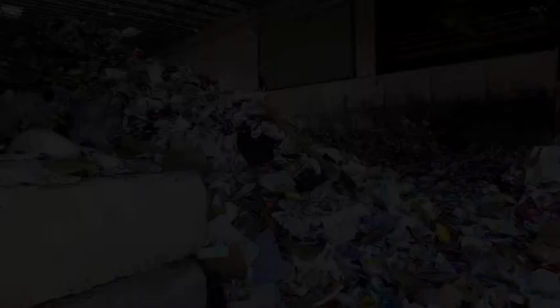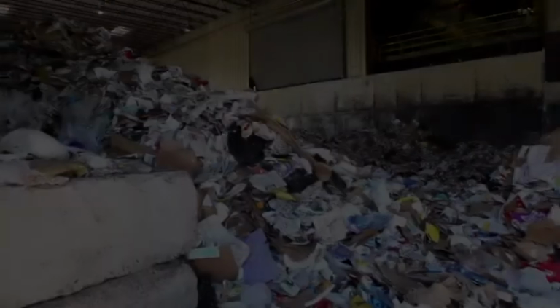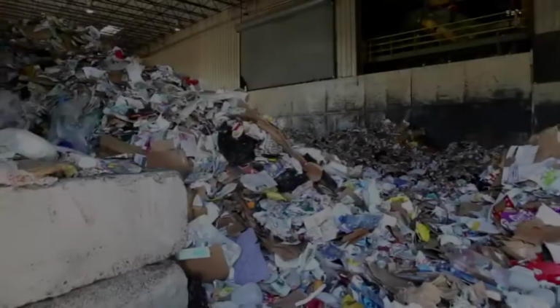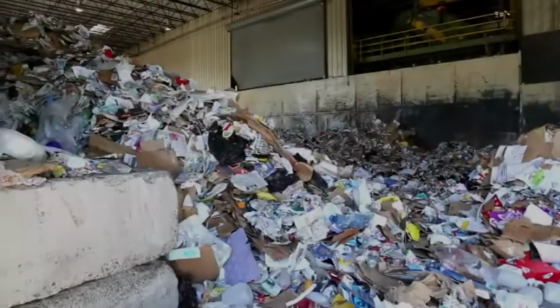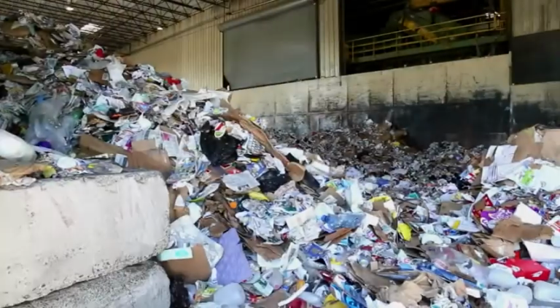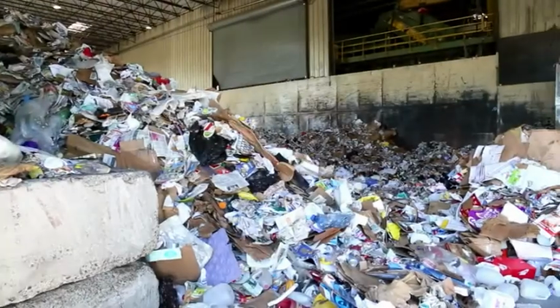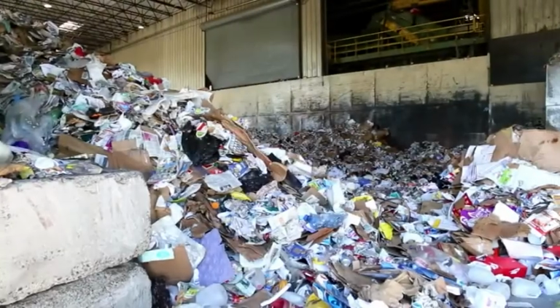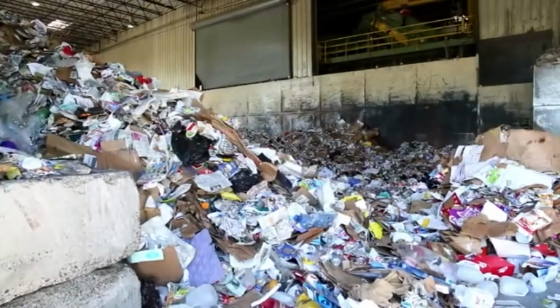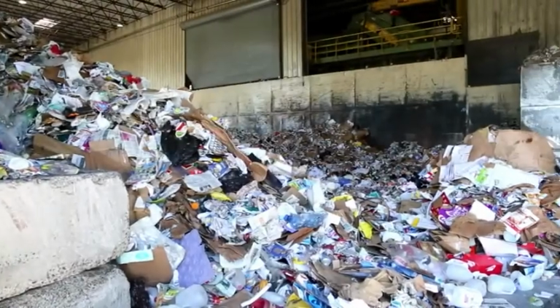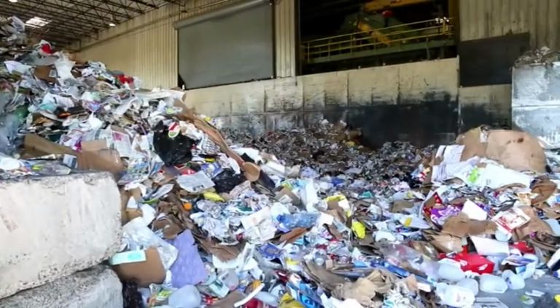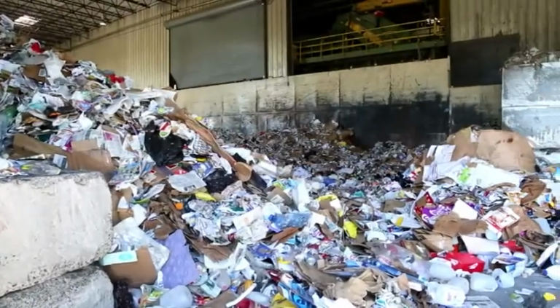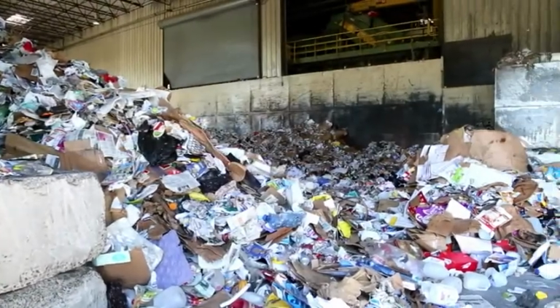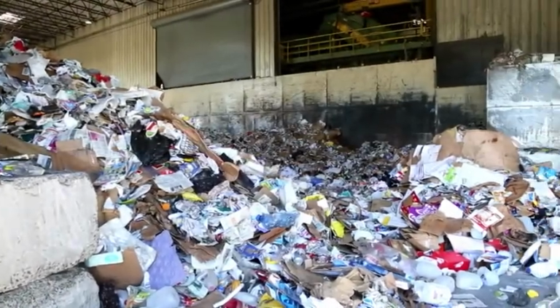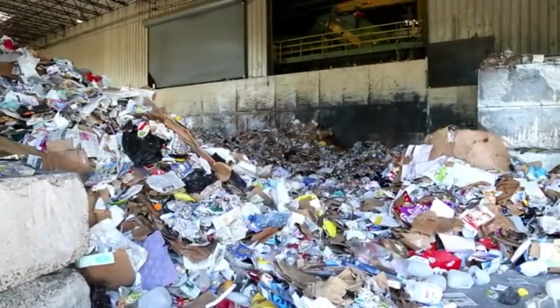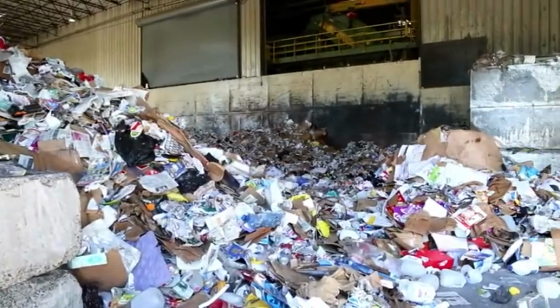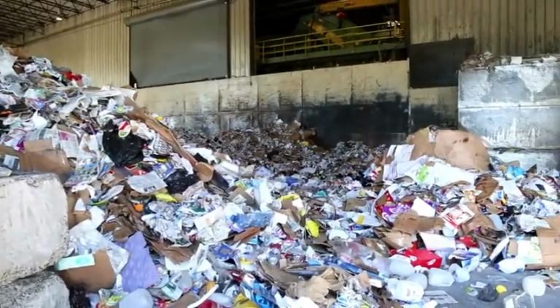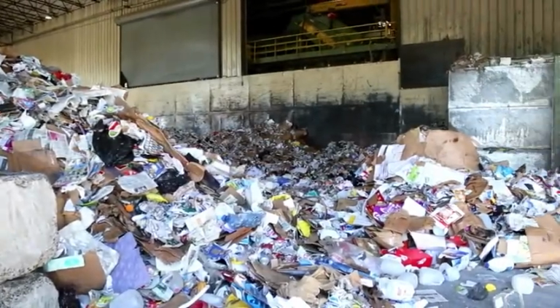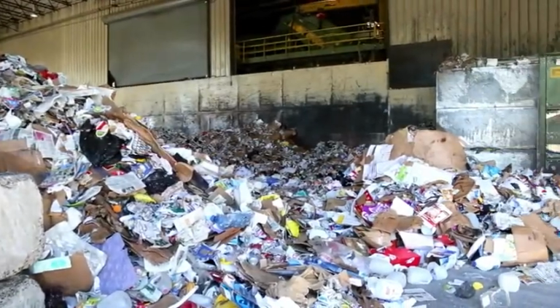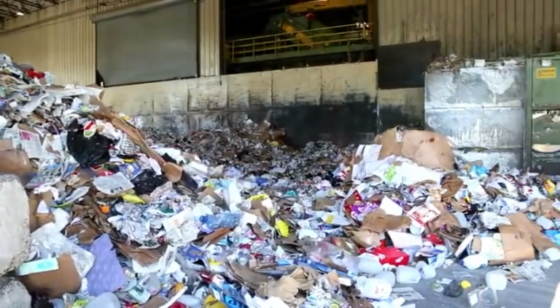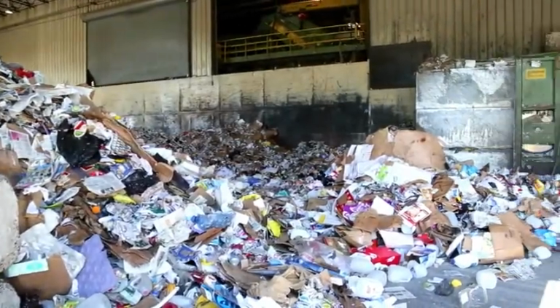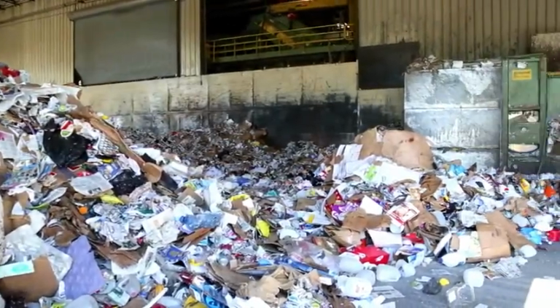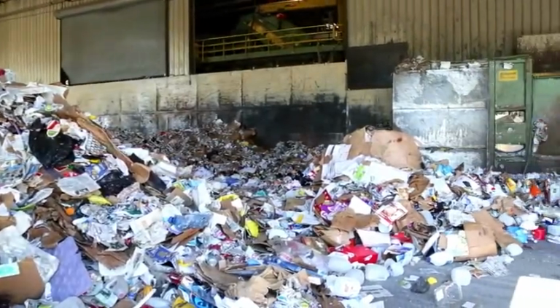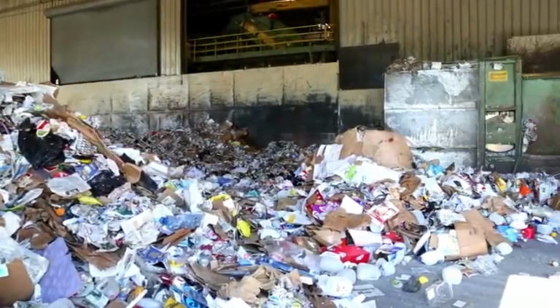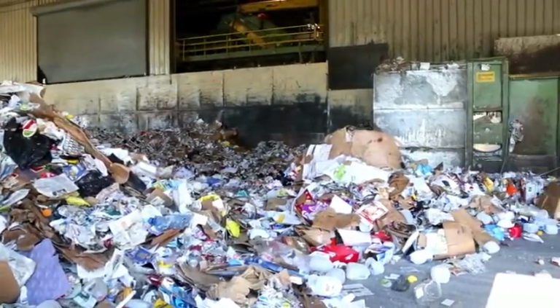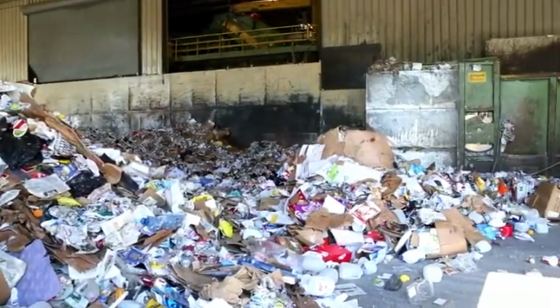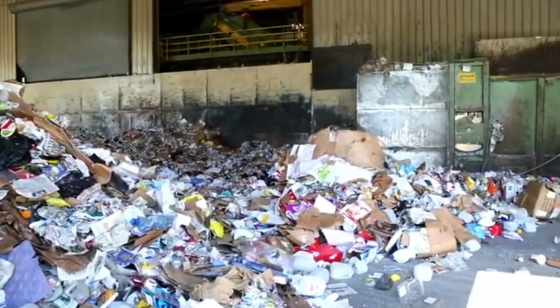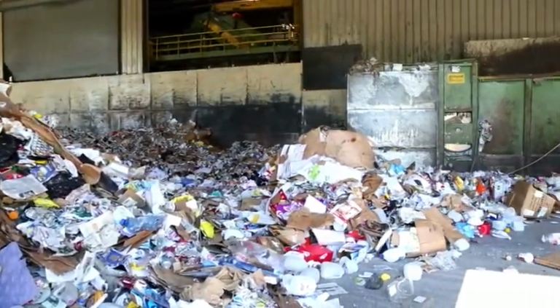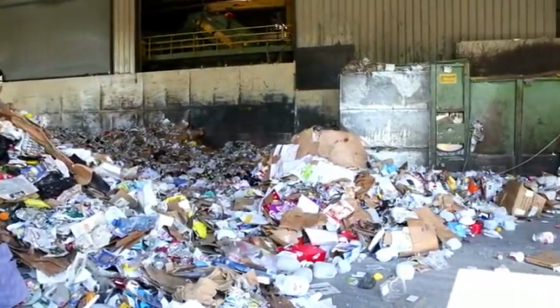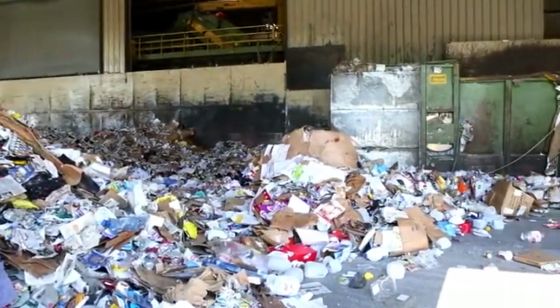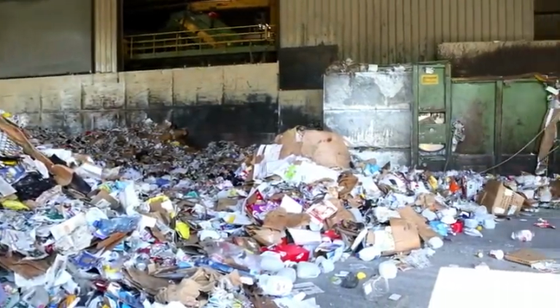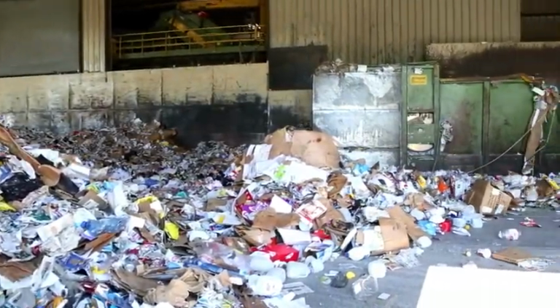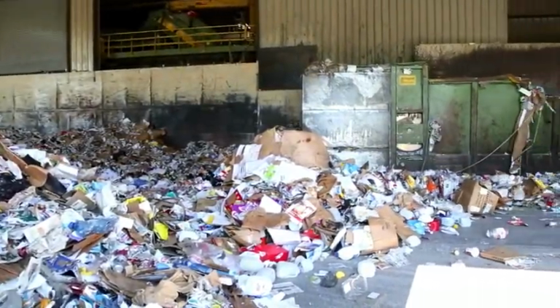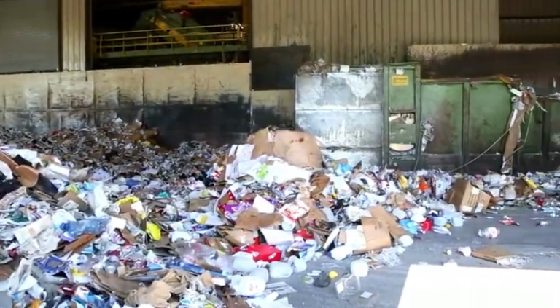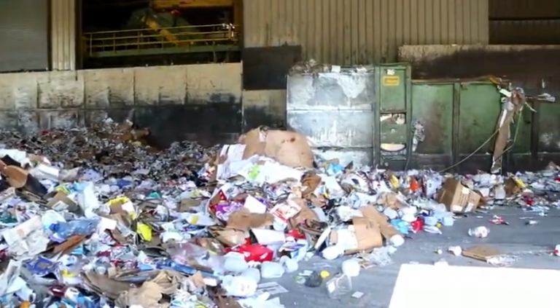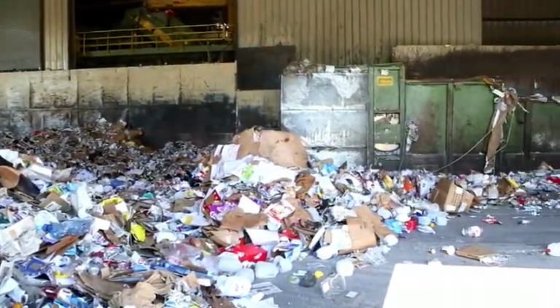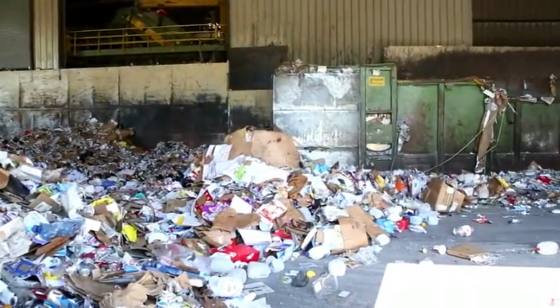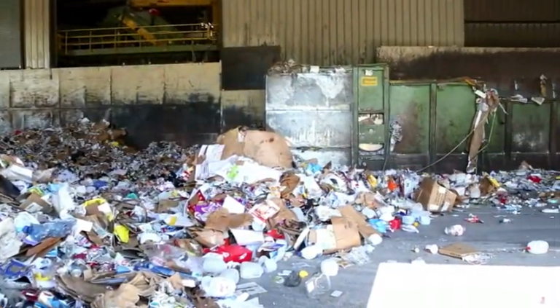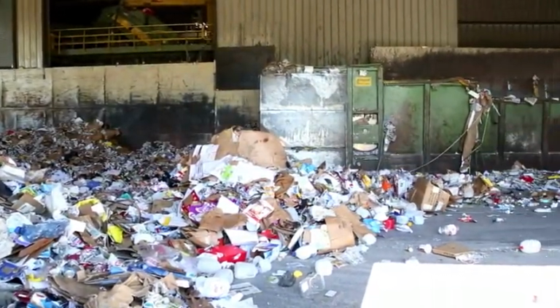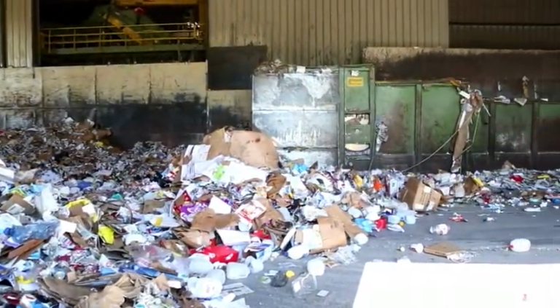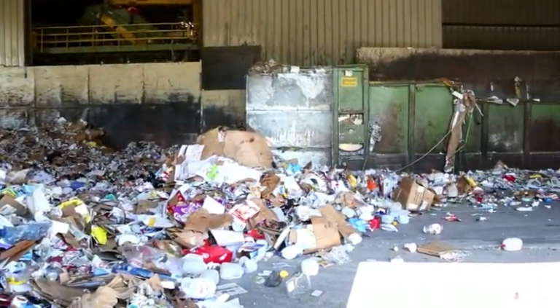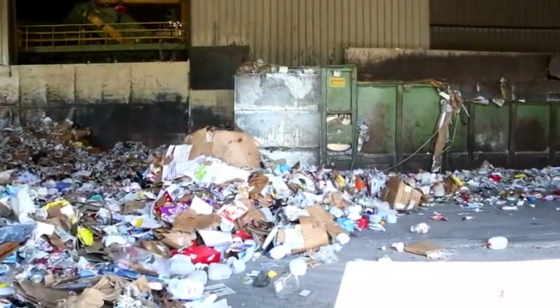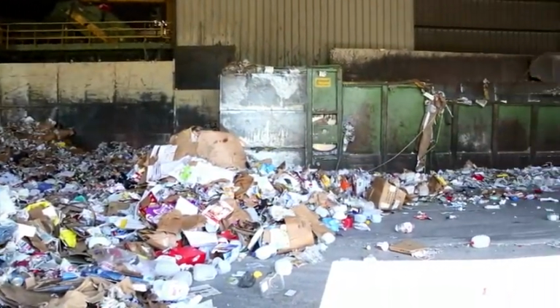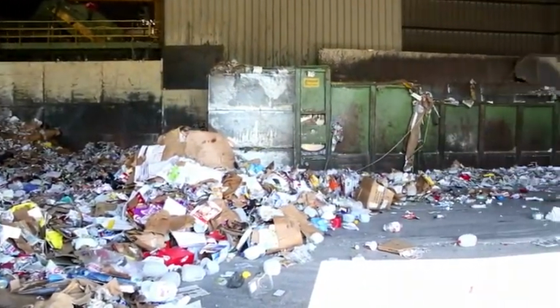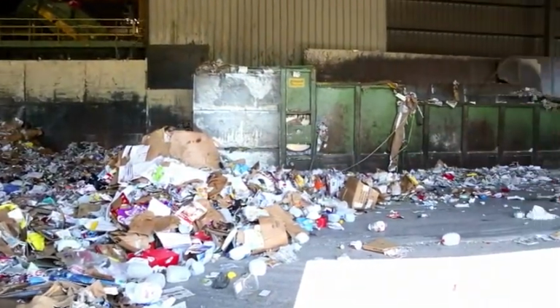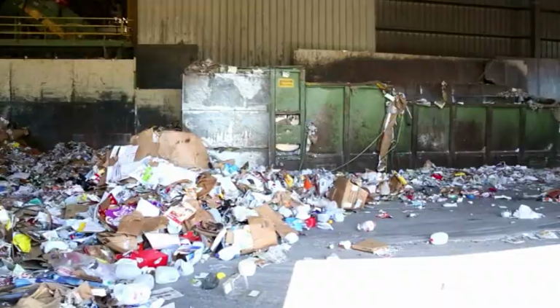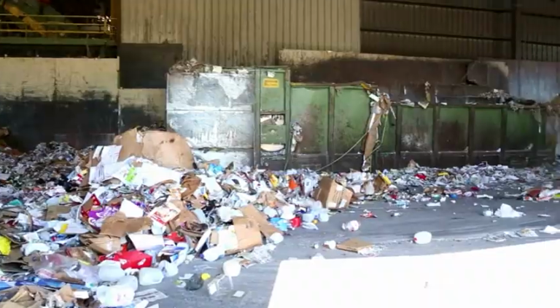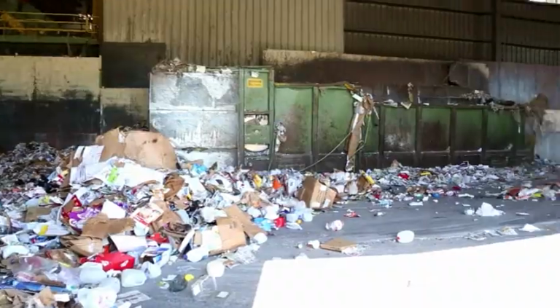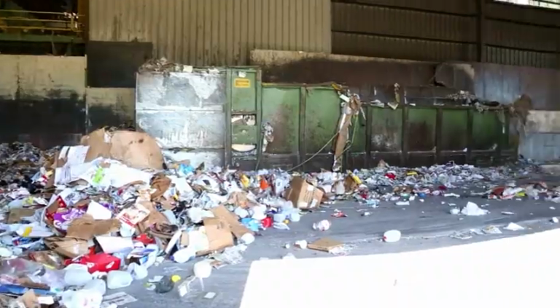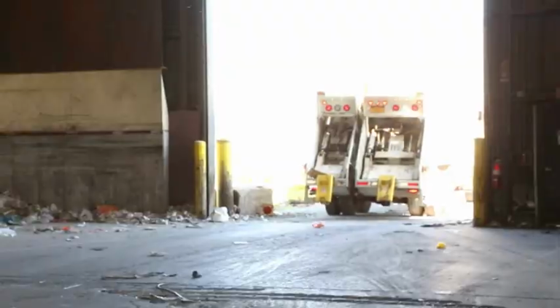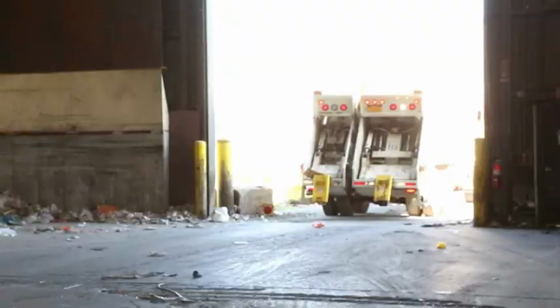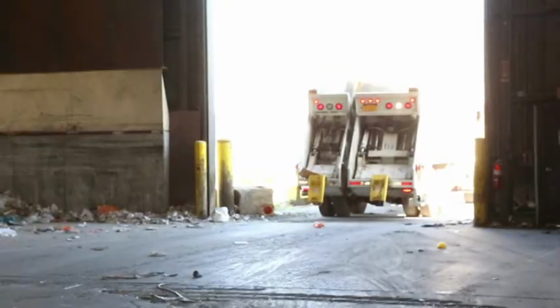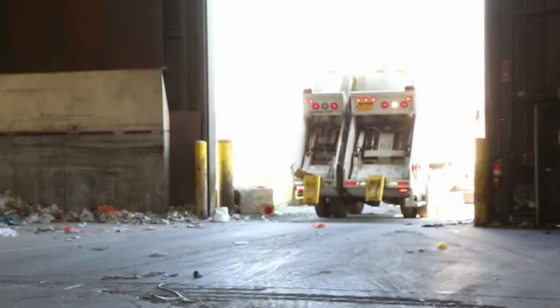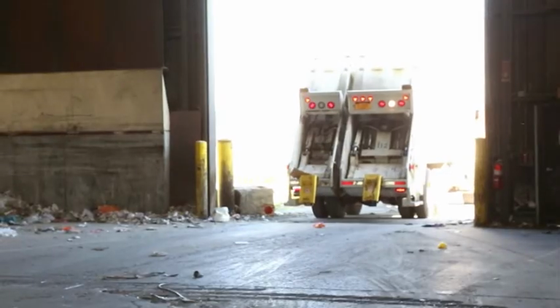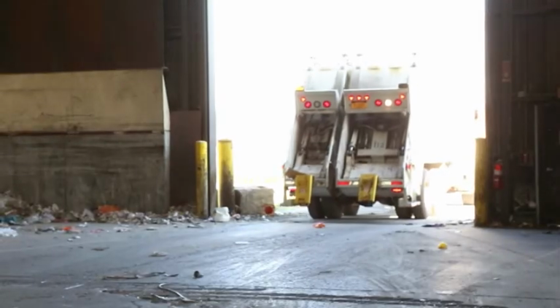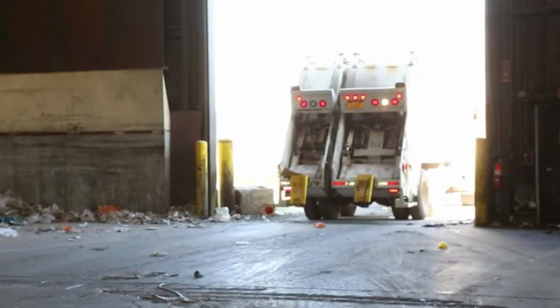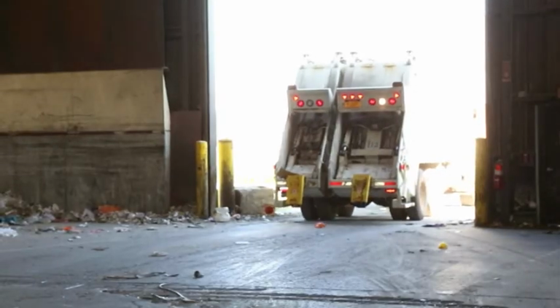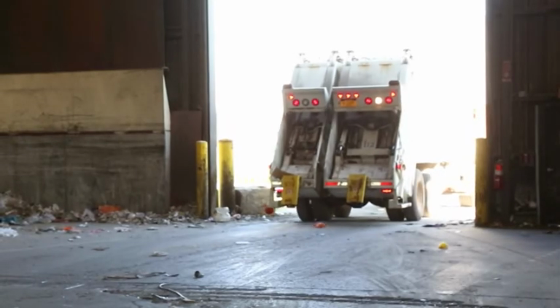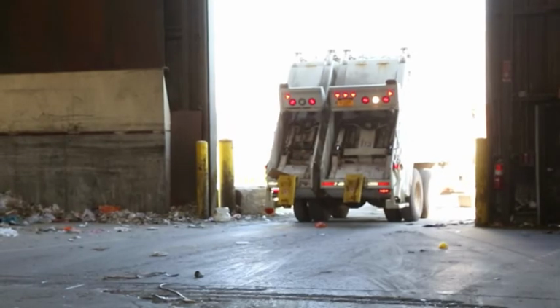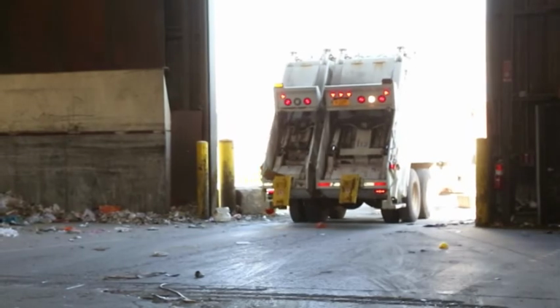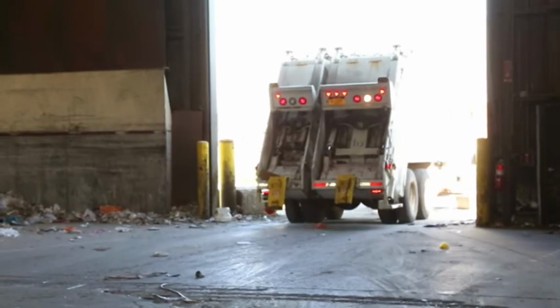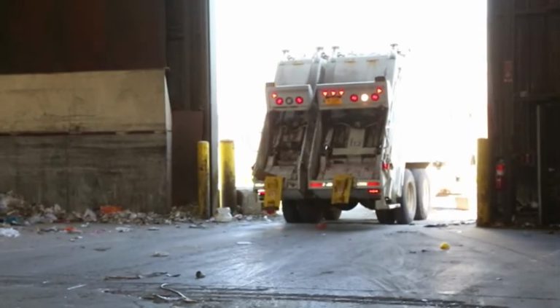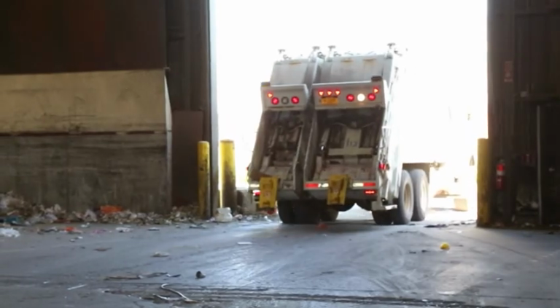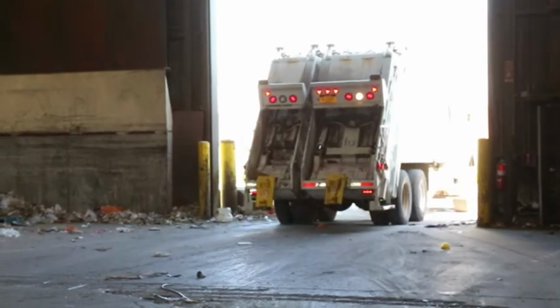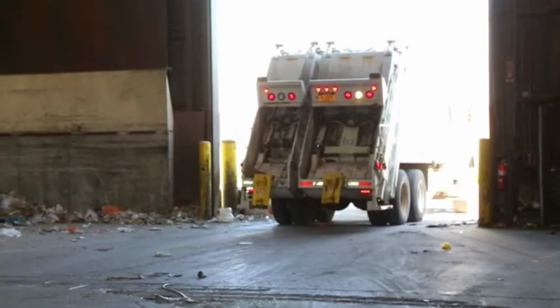Welcome to the place where your mixed recyclables come to be sorted. This is the tipping floor of a materials recovery facility, also called a MRF.